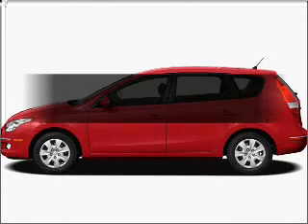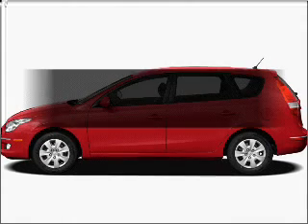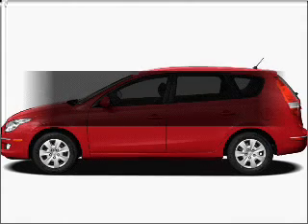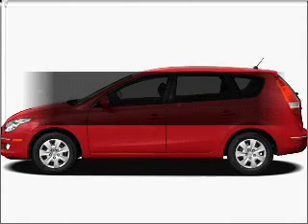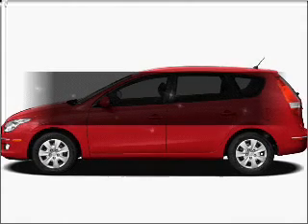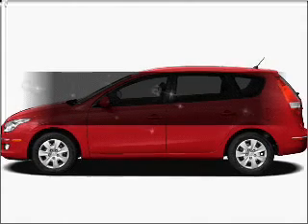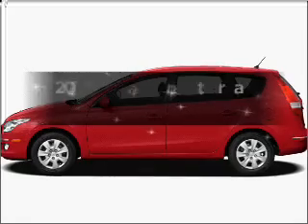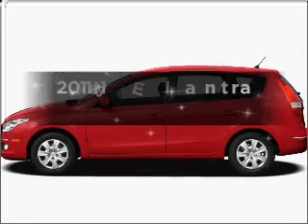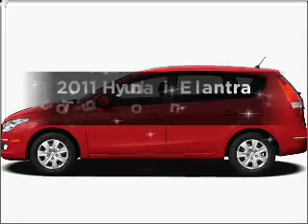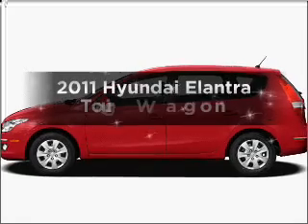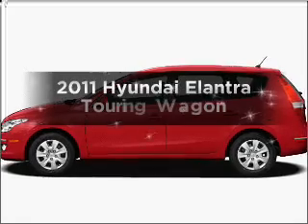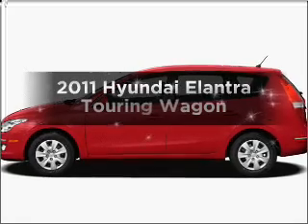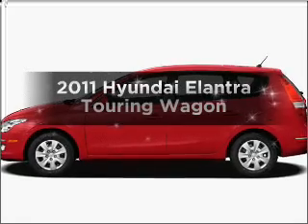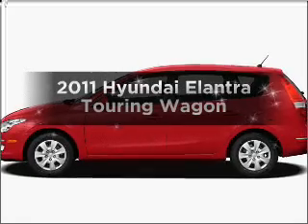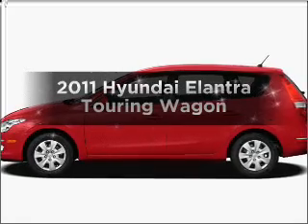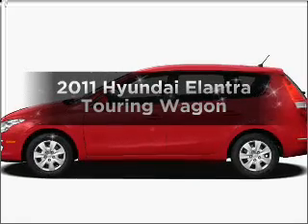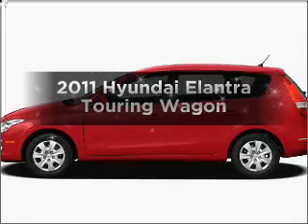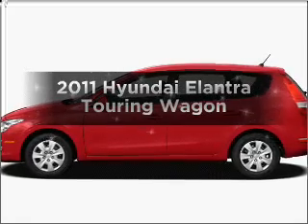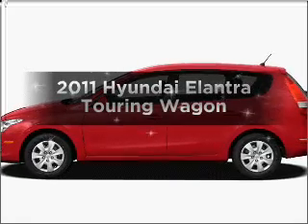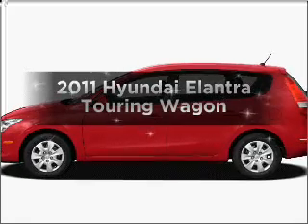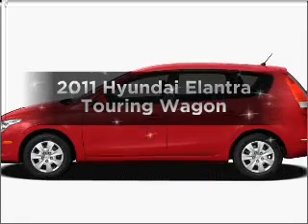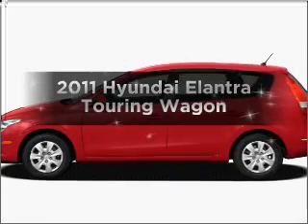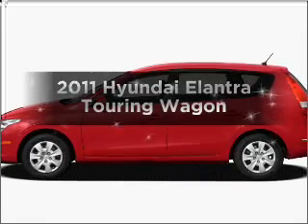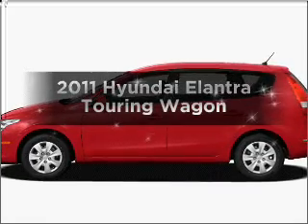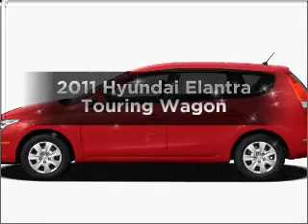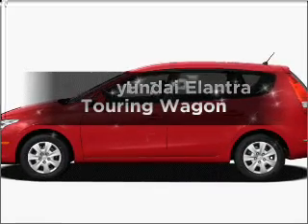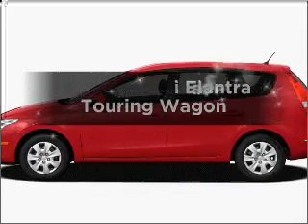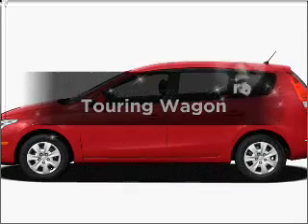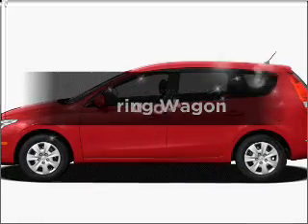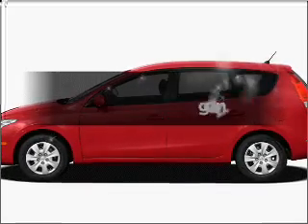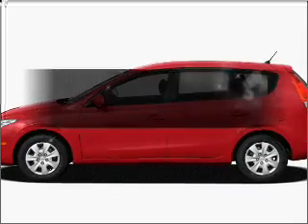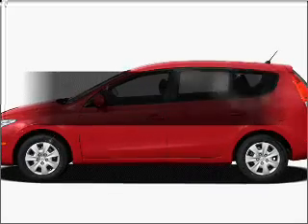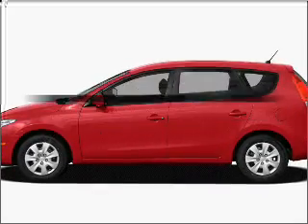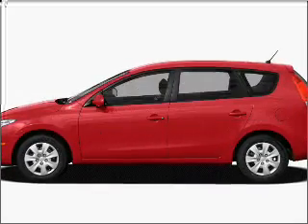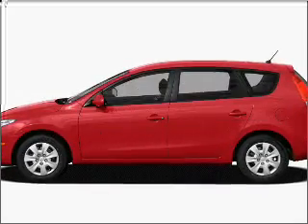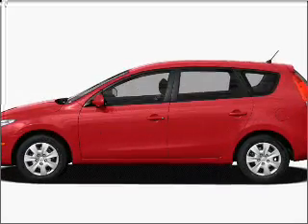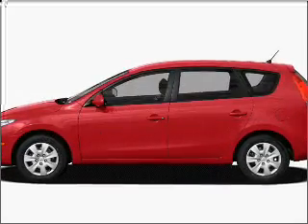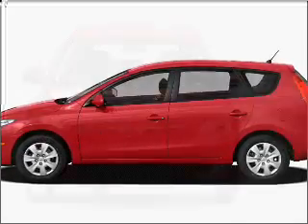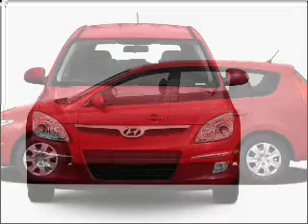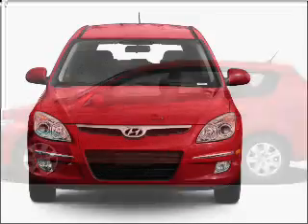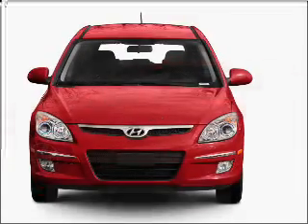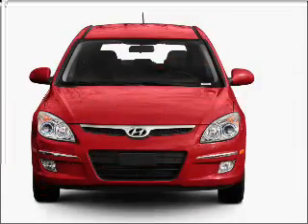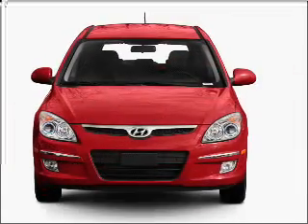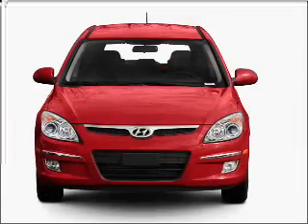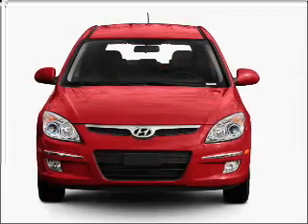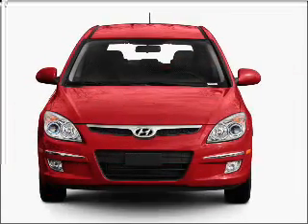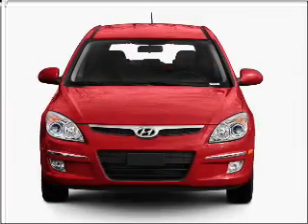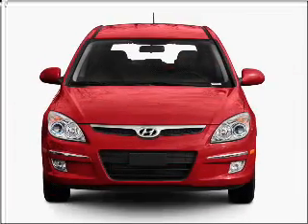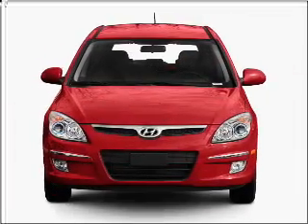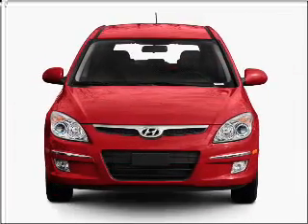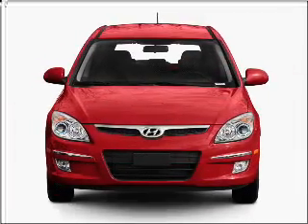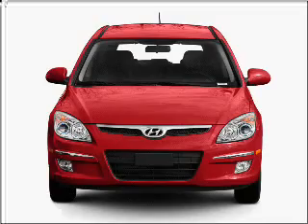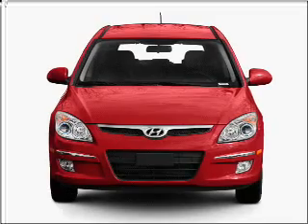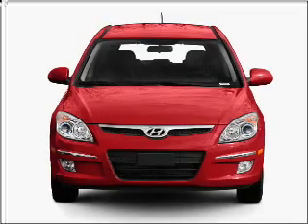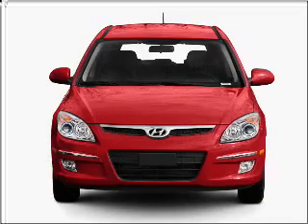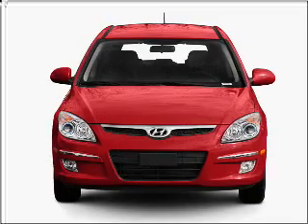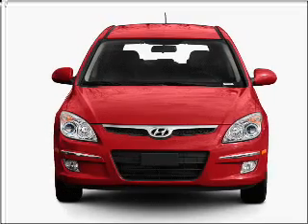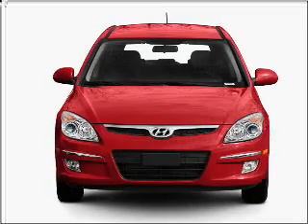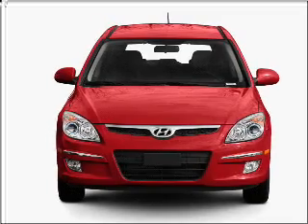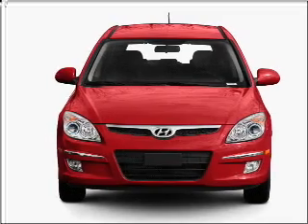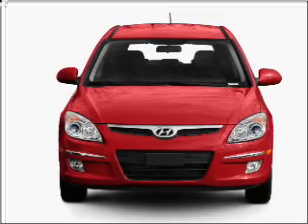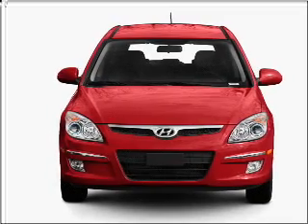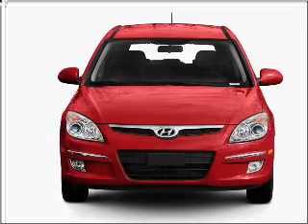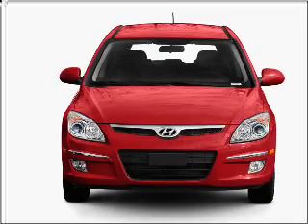Get noticed in this 2011 Hyundai Elantra Touring. If you're looking for a first-rate auto, this one could be yours today.